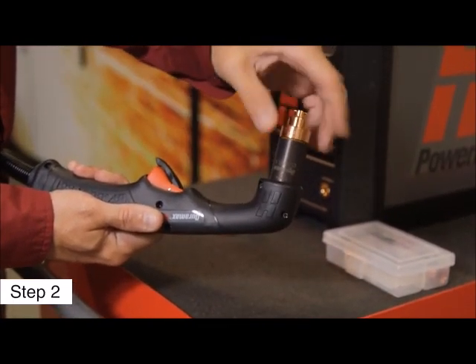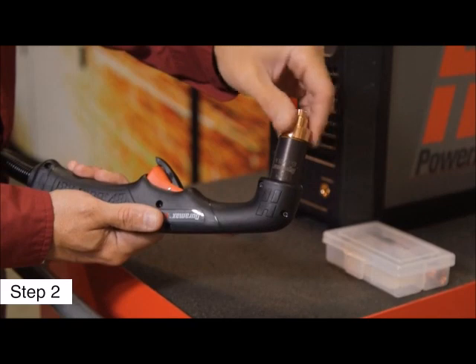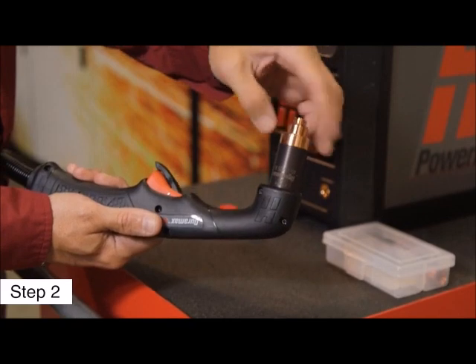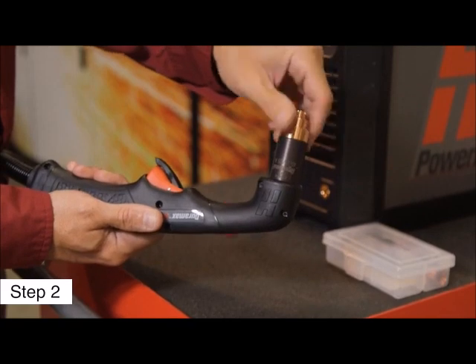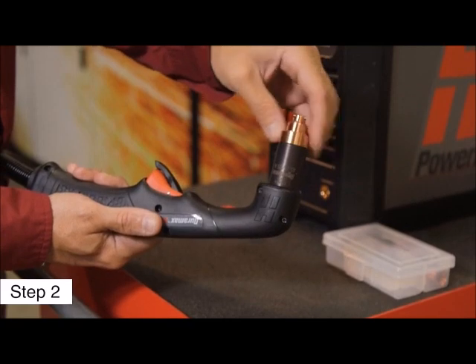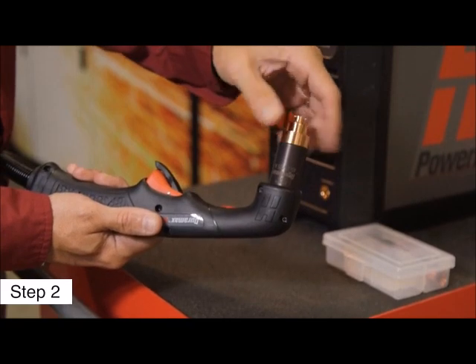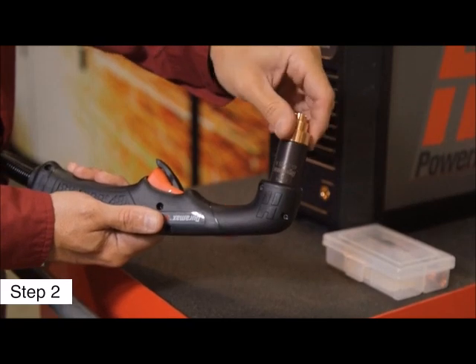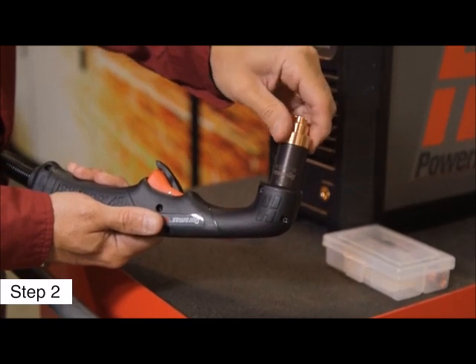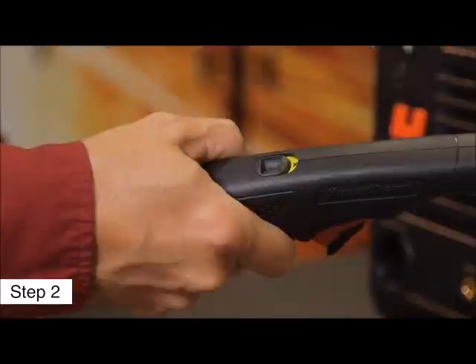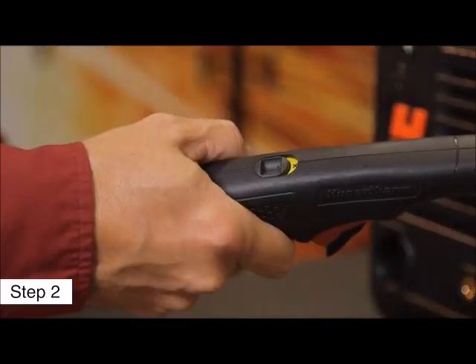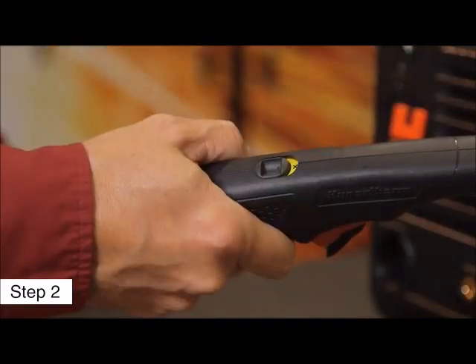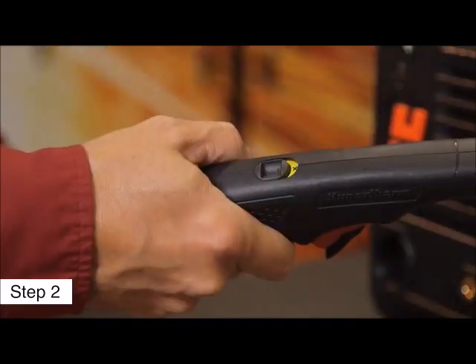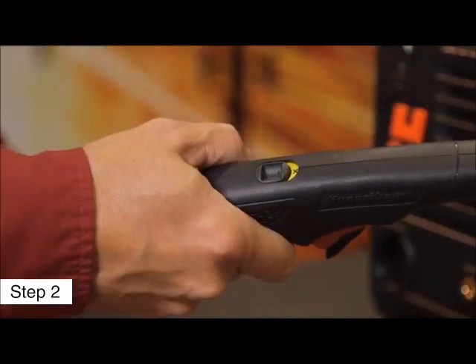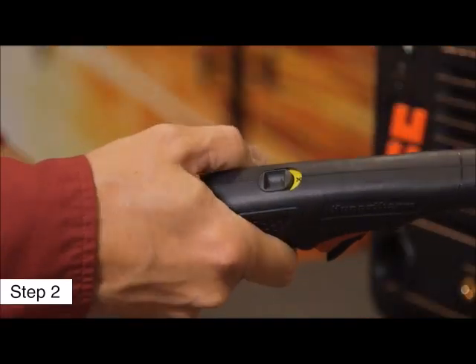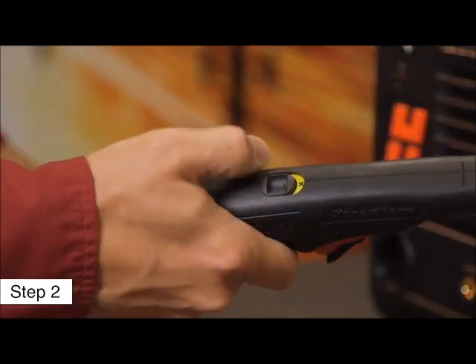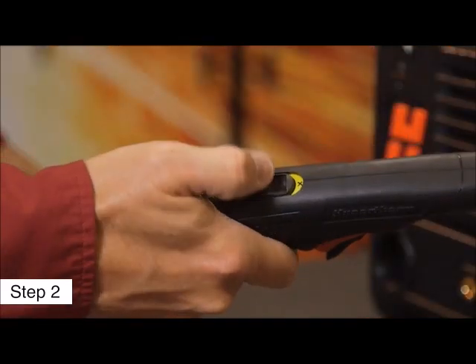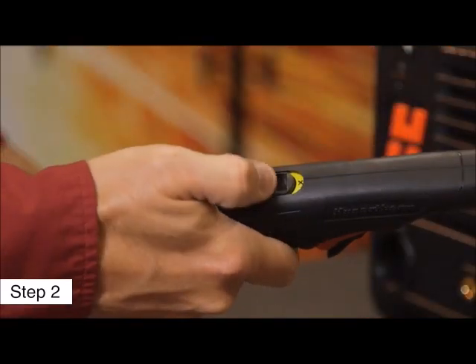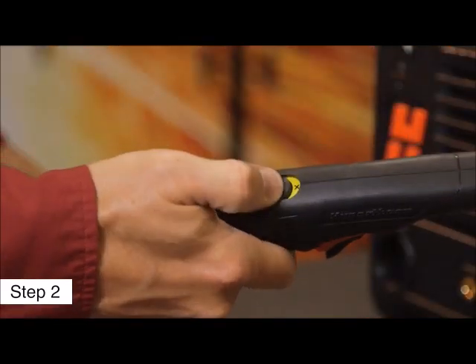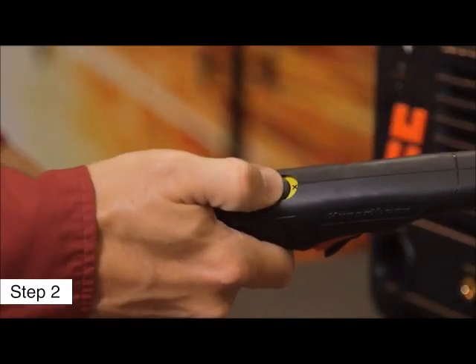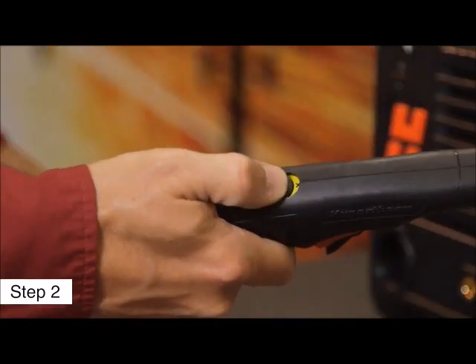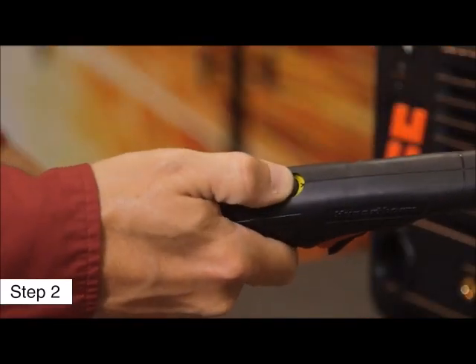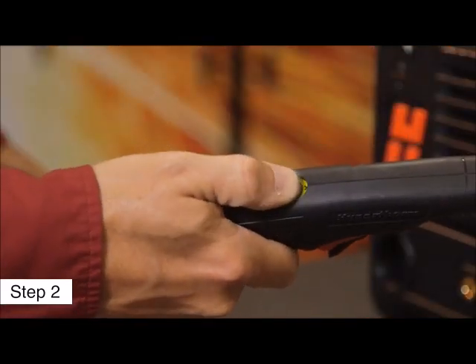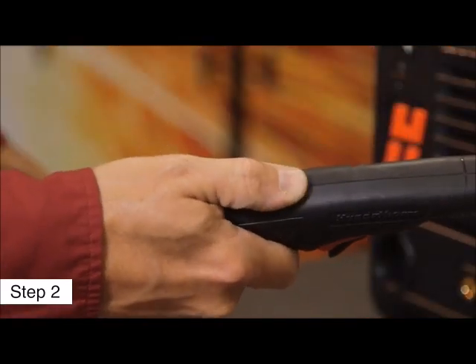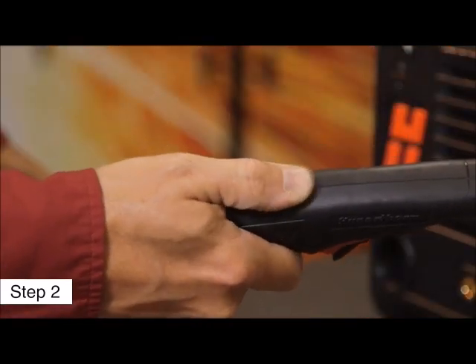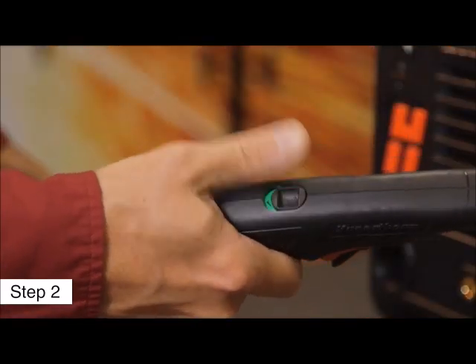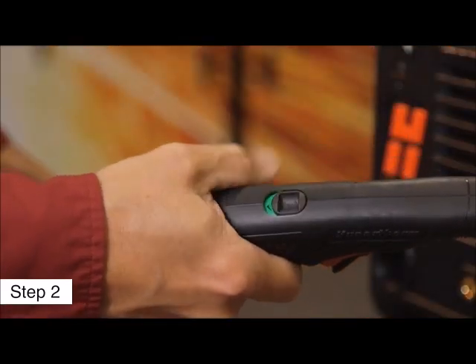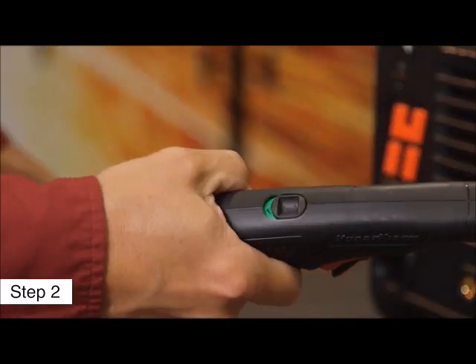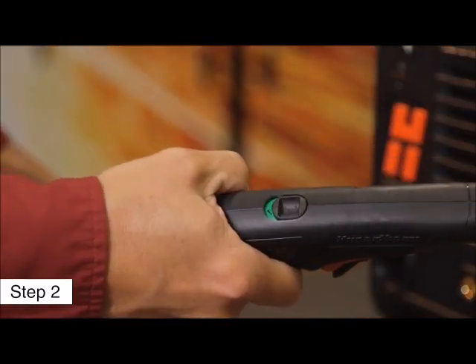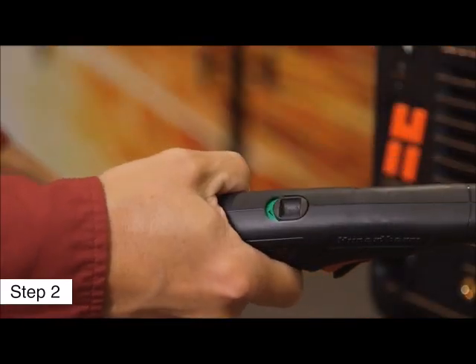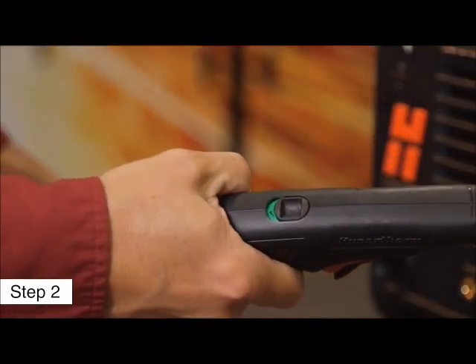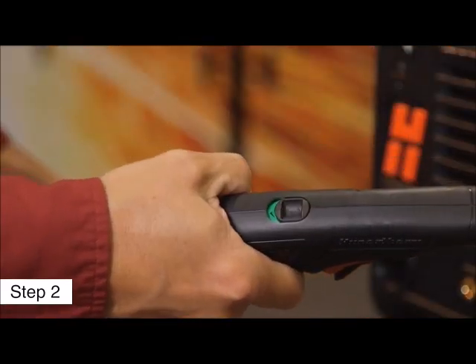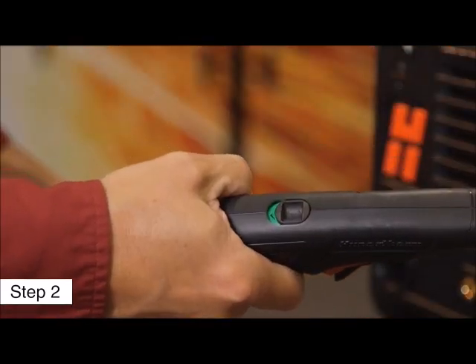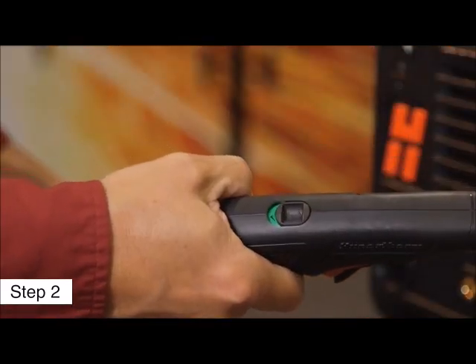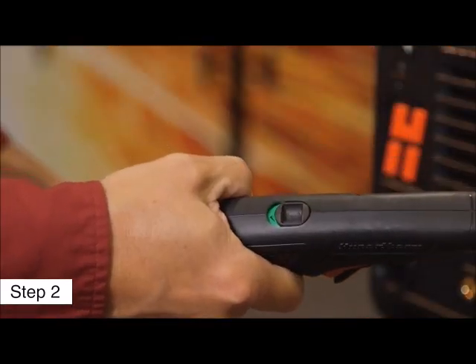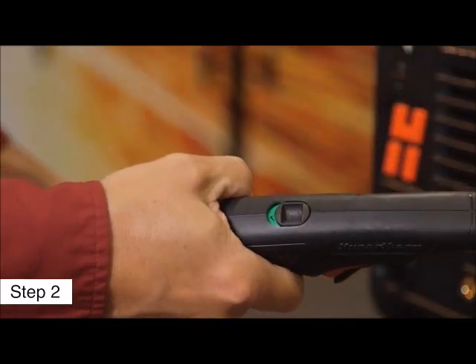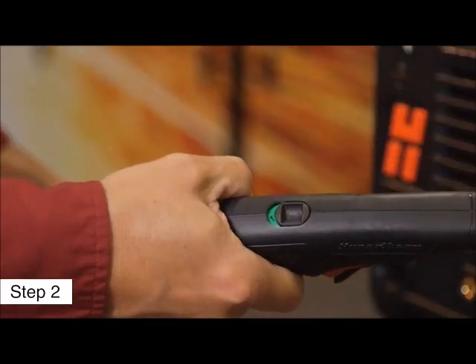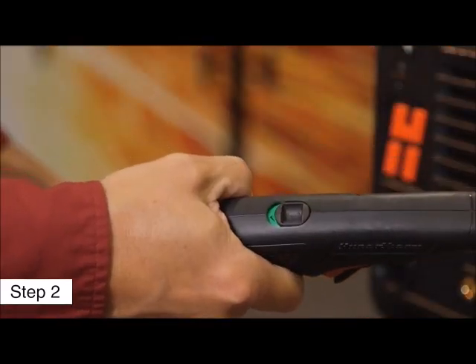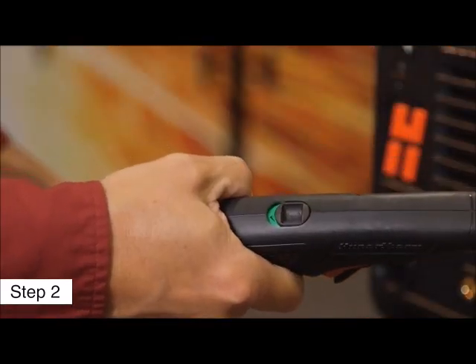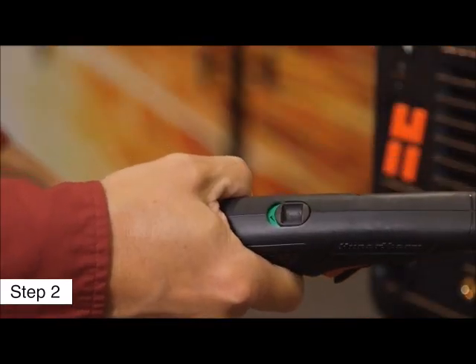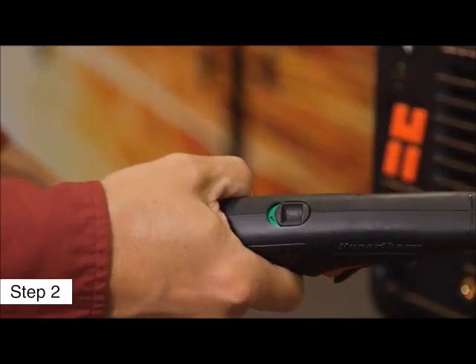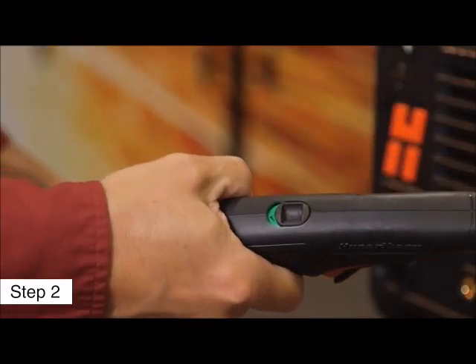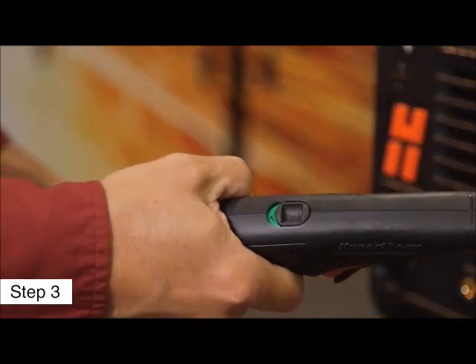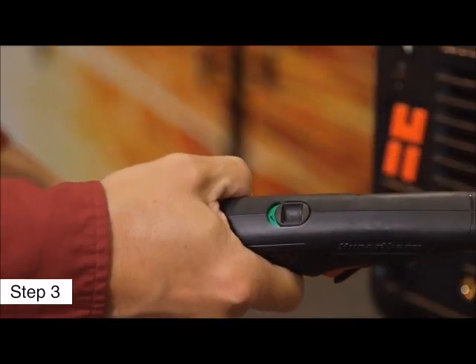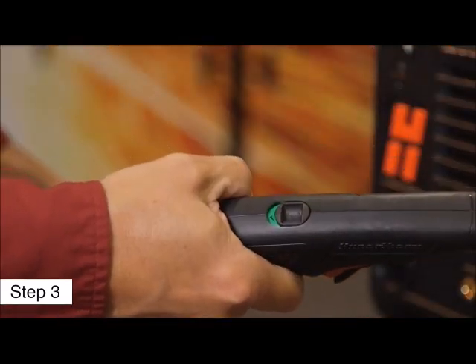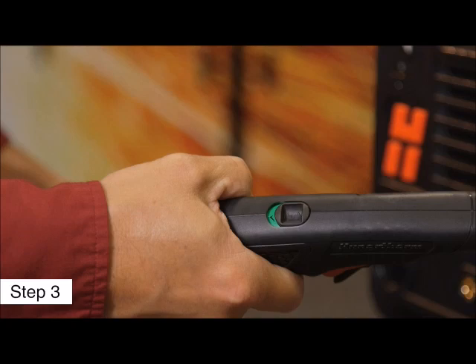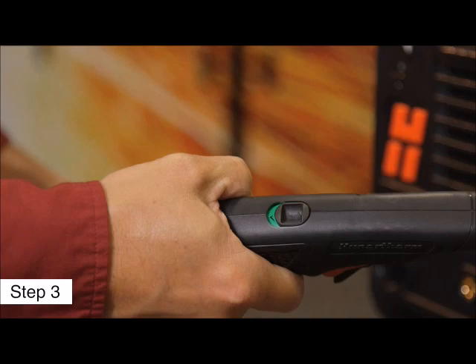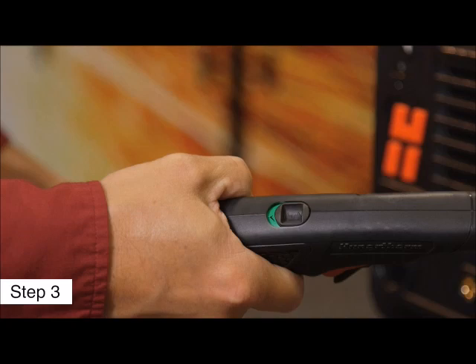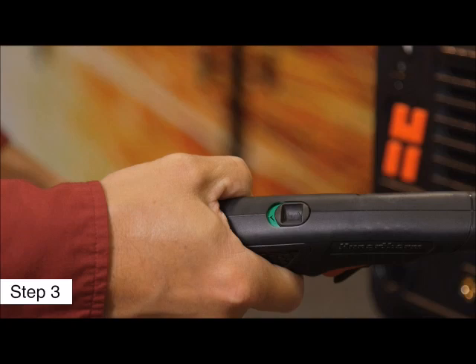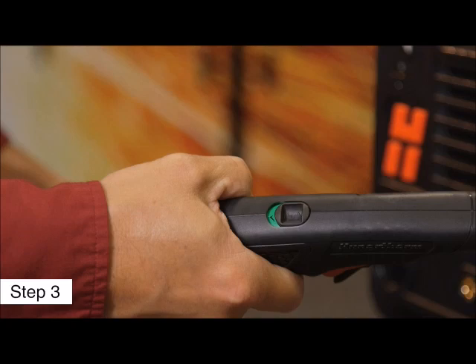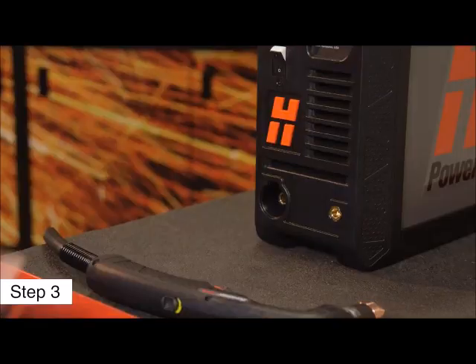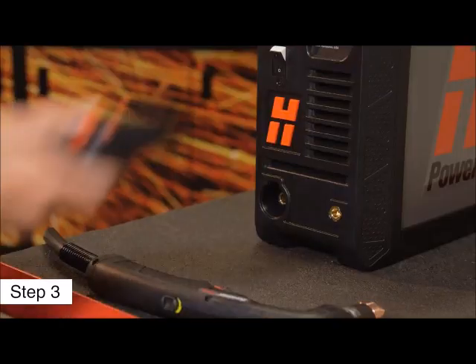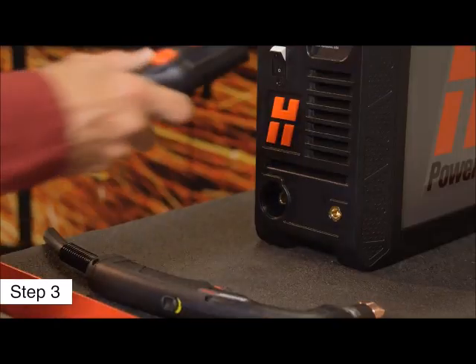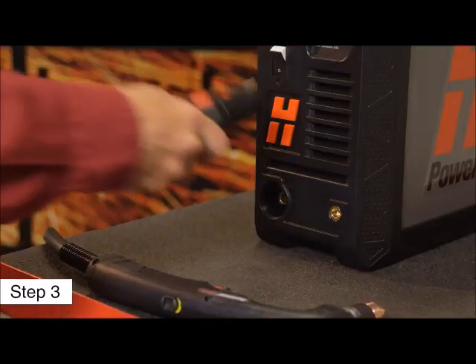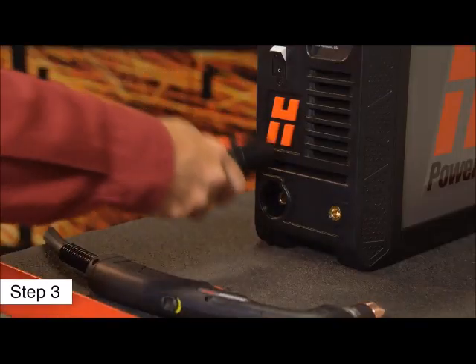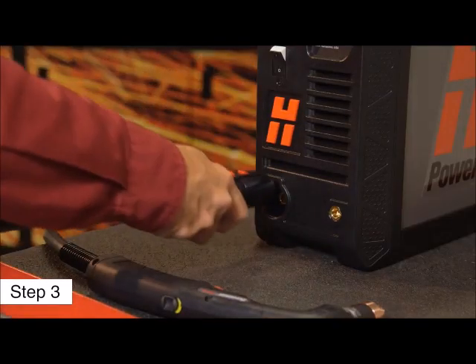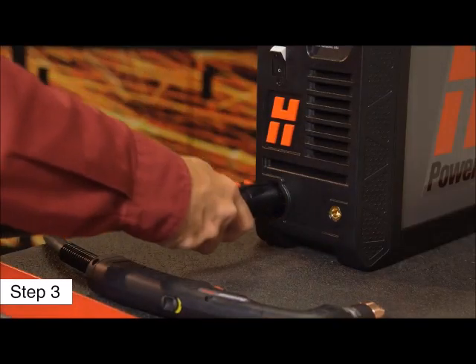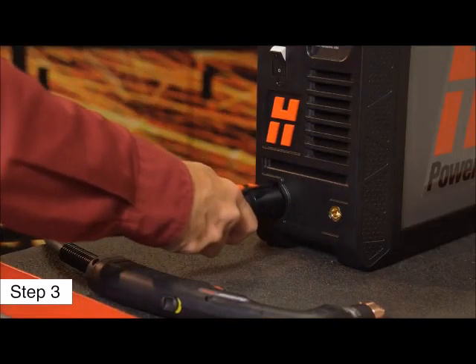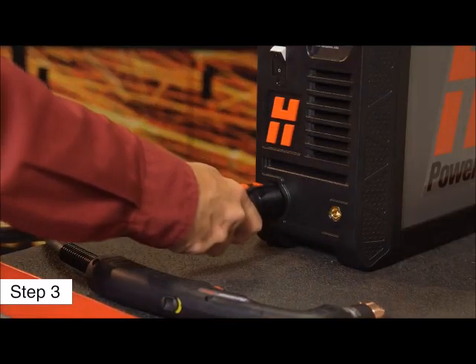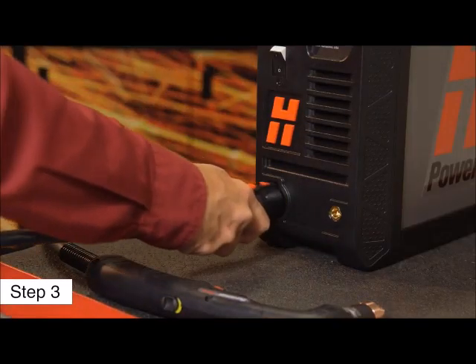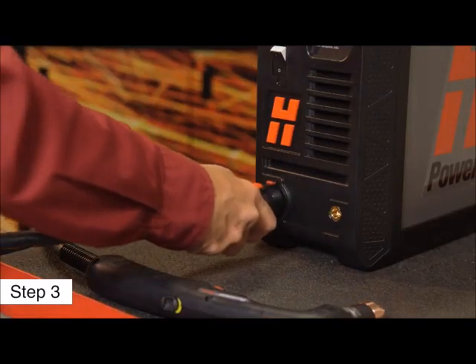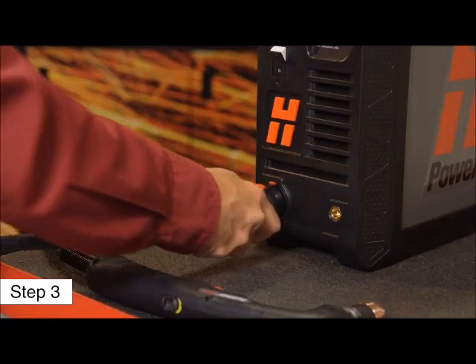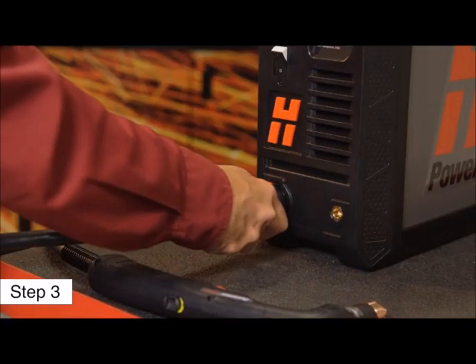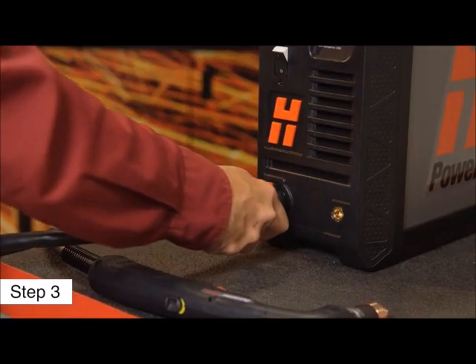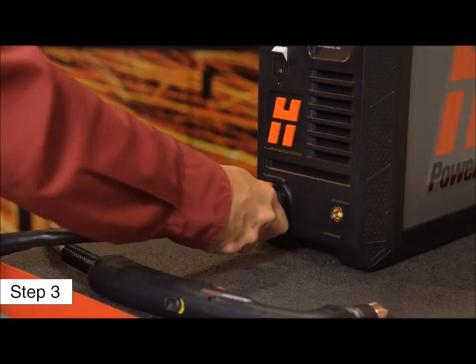Second, slide the torch disable switch forward to the green position. Third, attach the torch to the power supply.